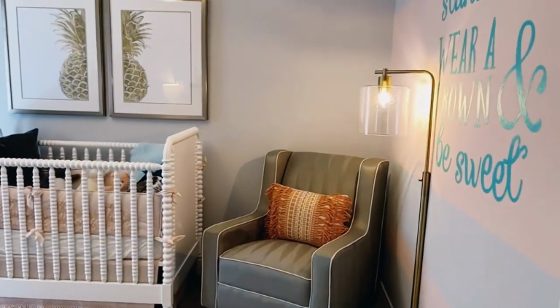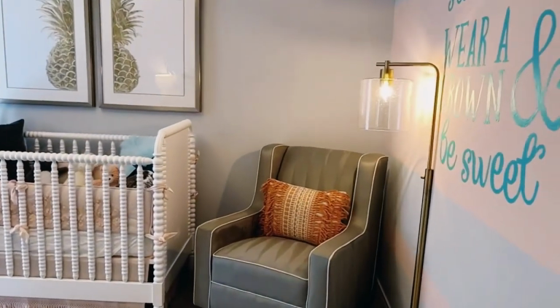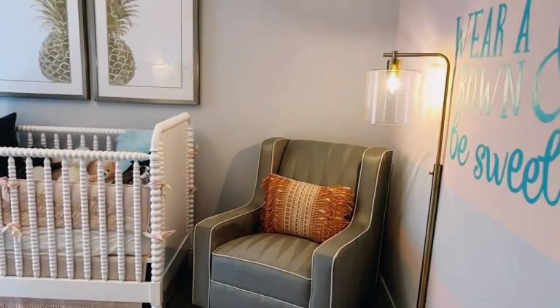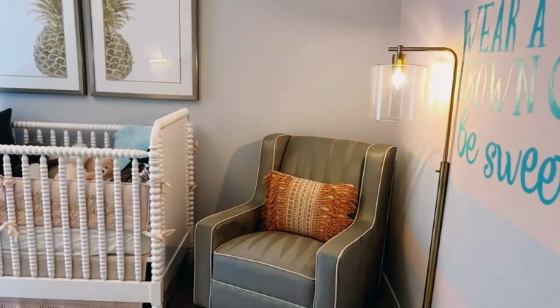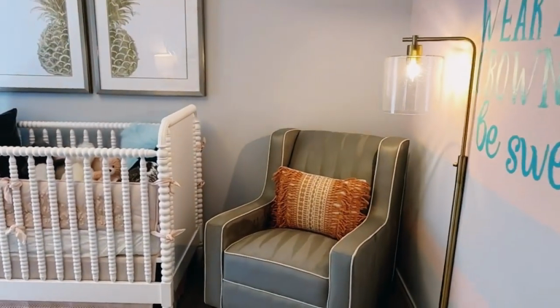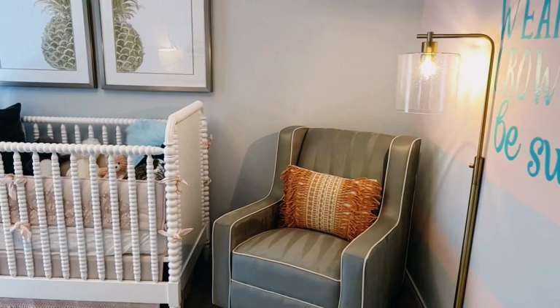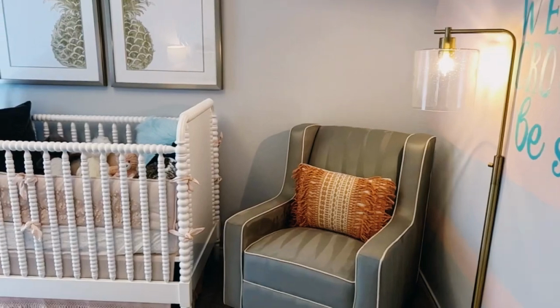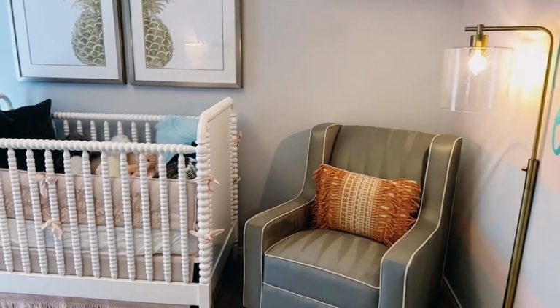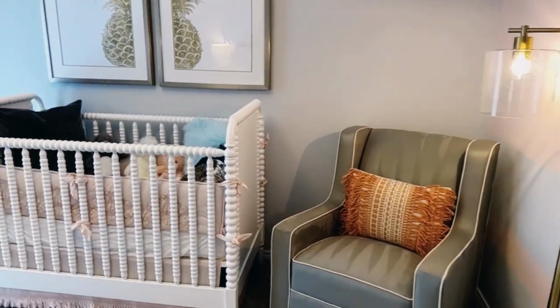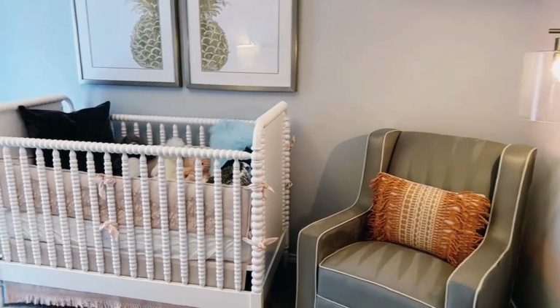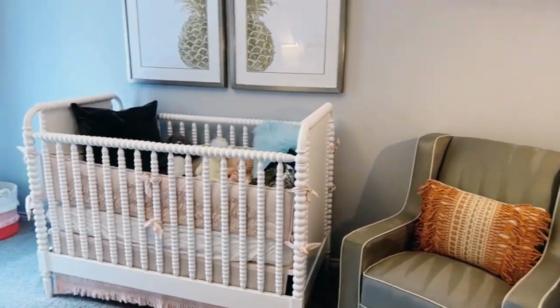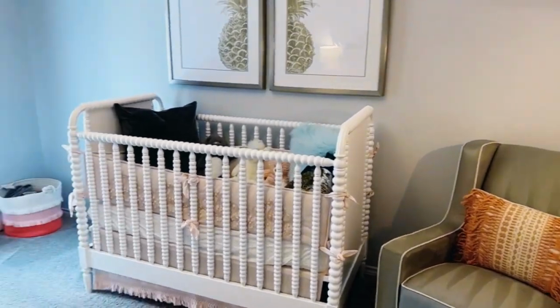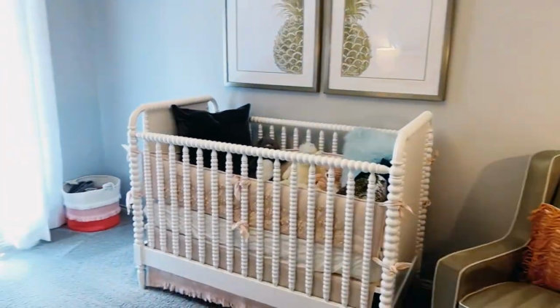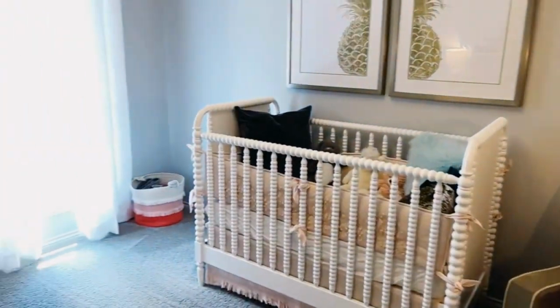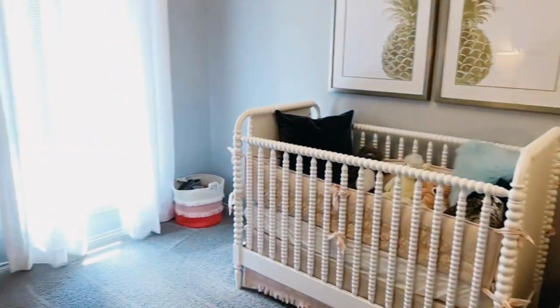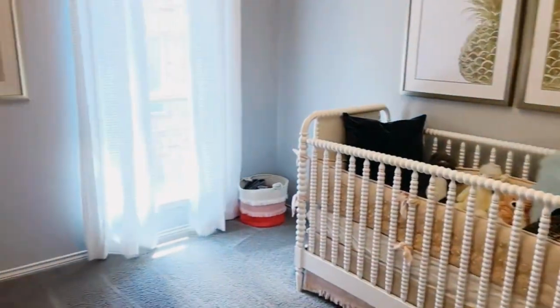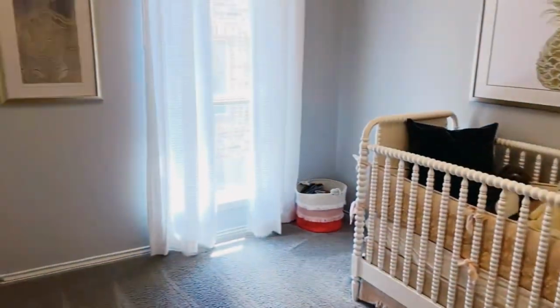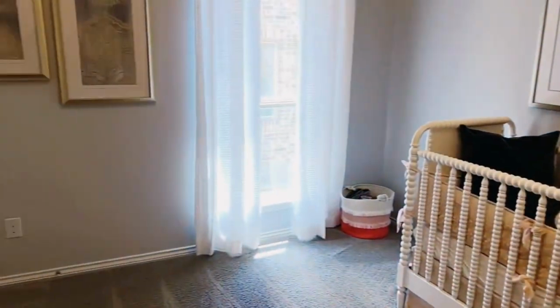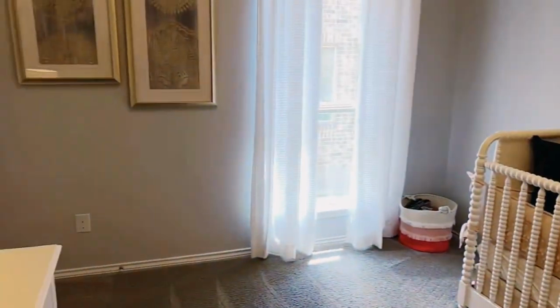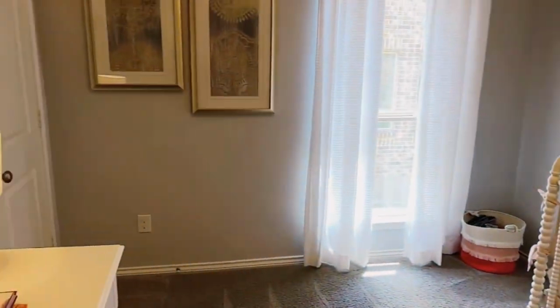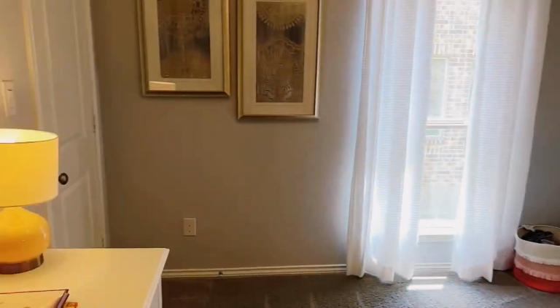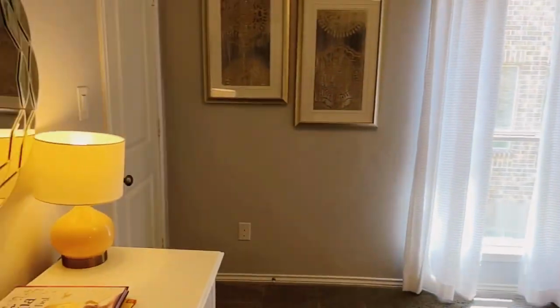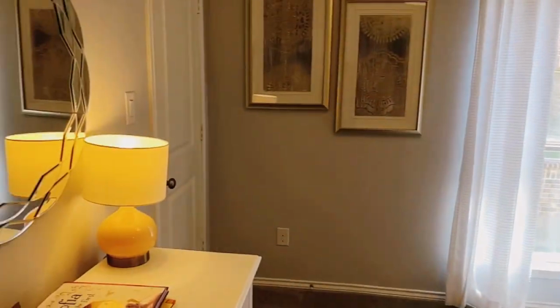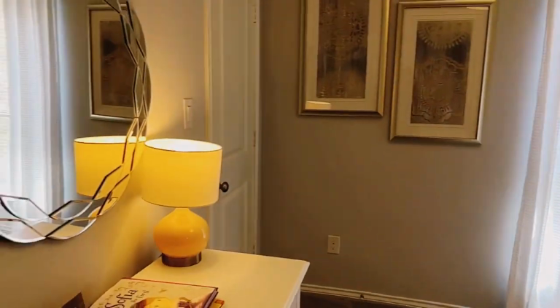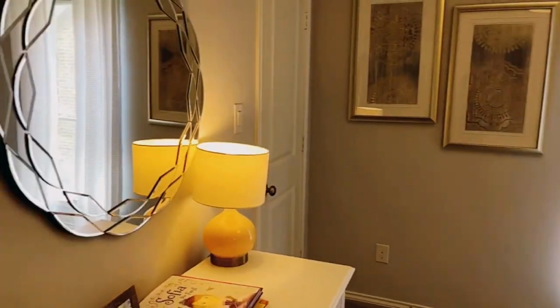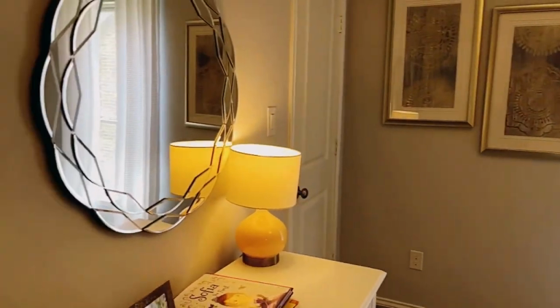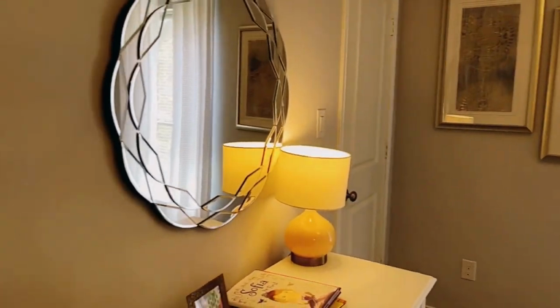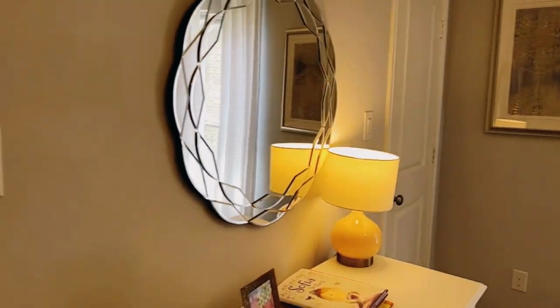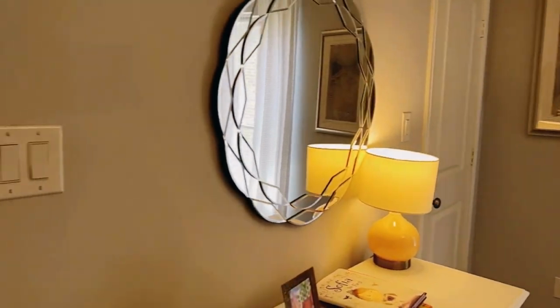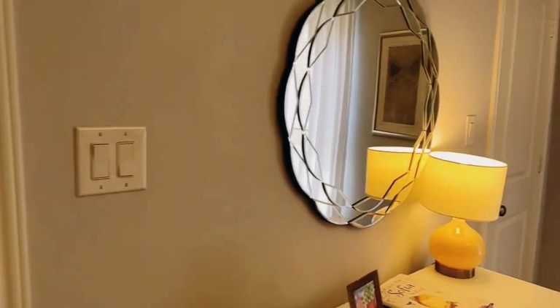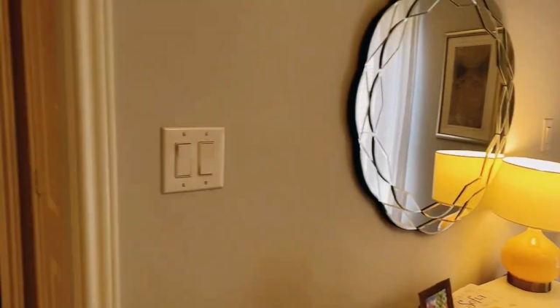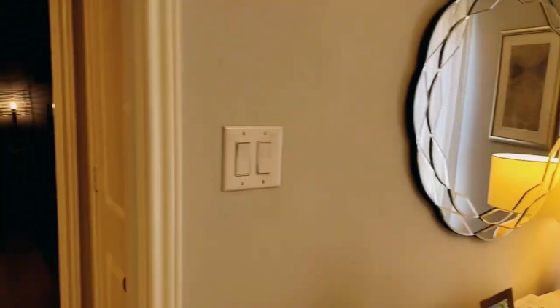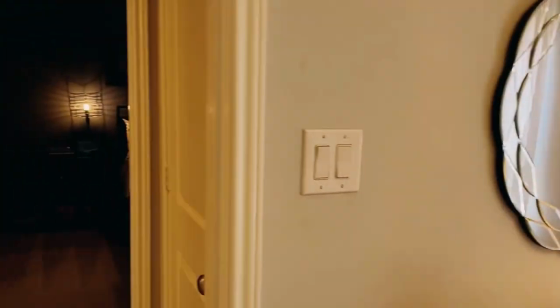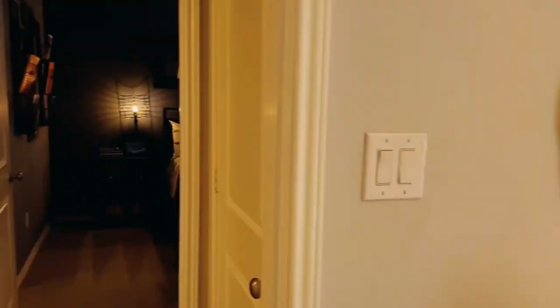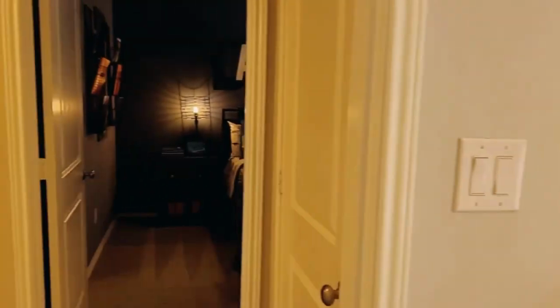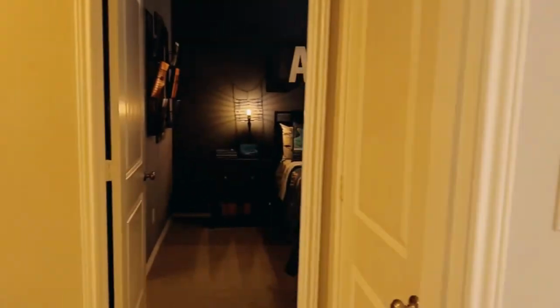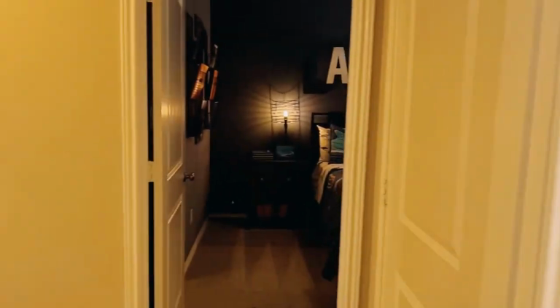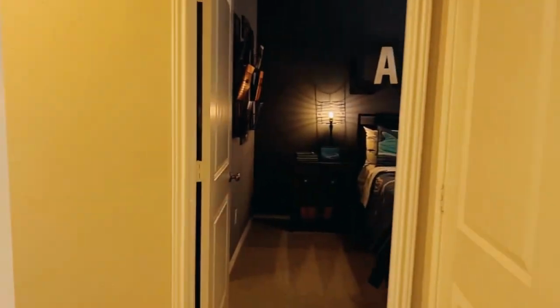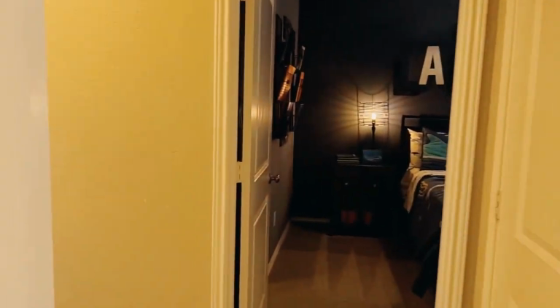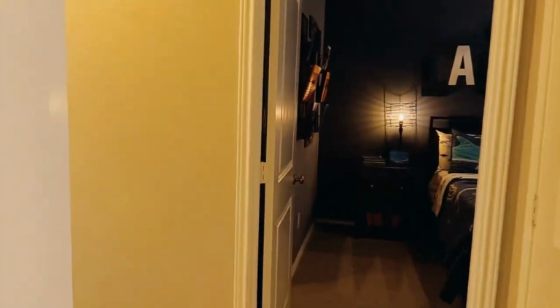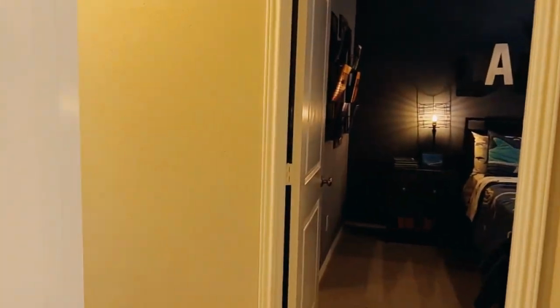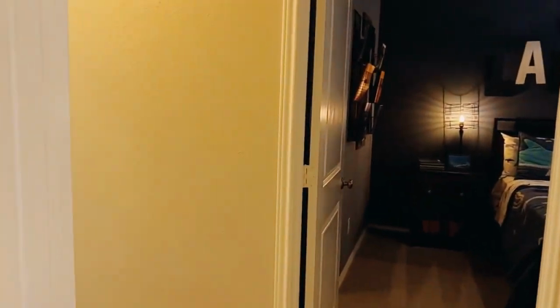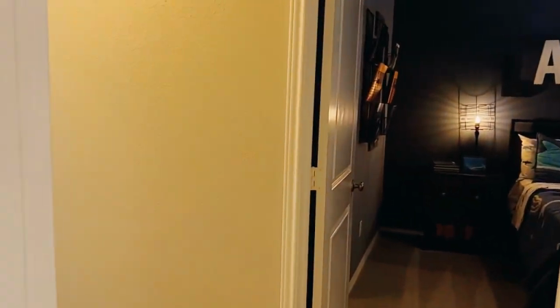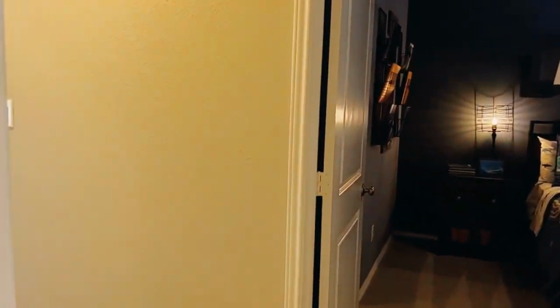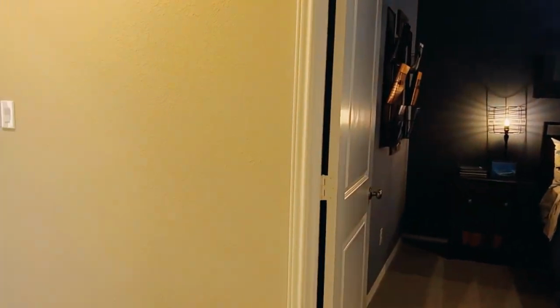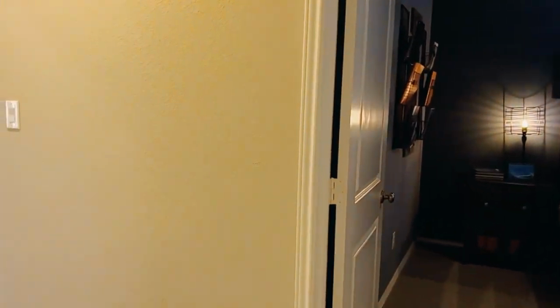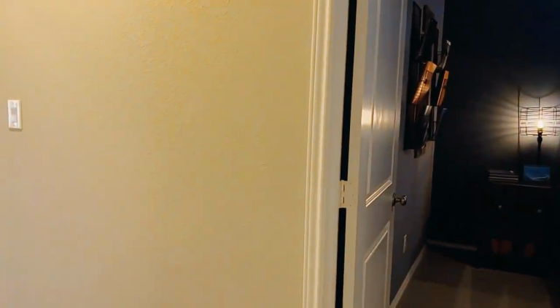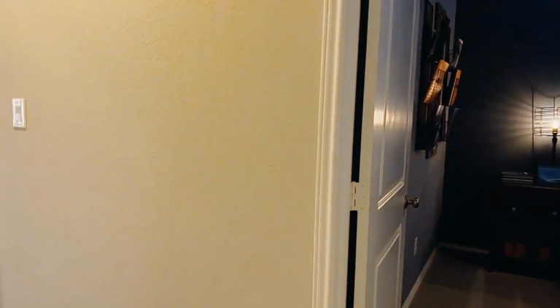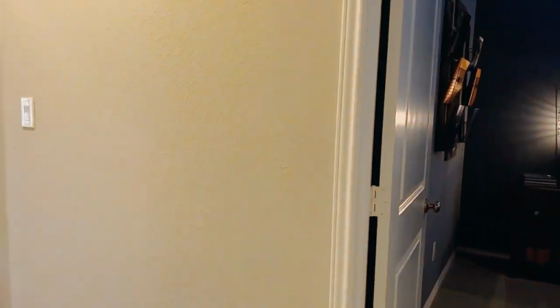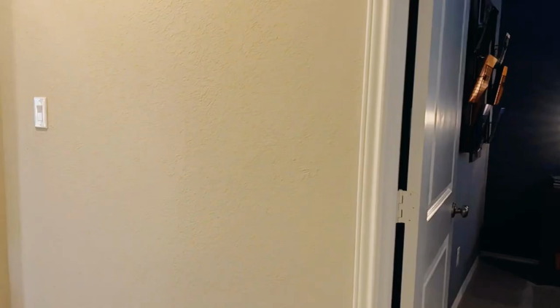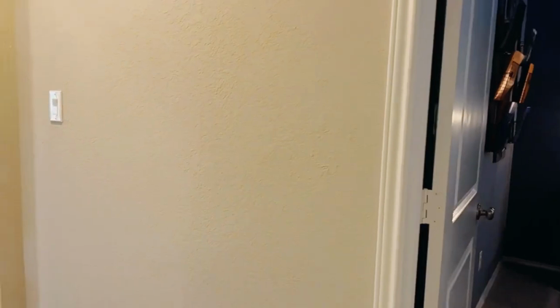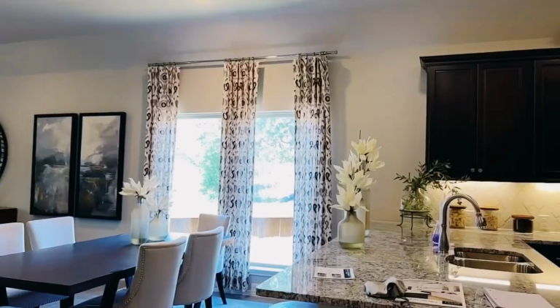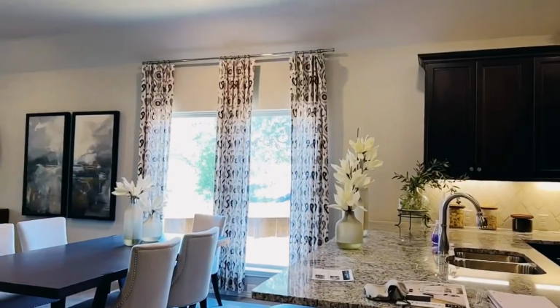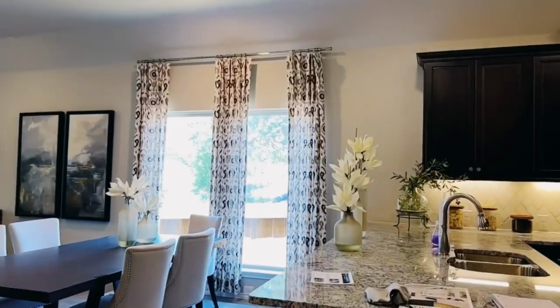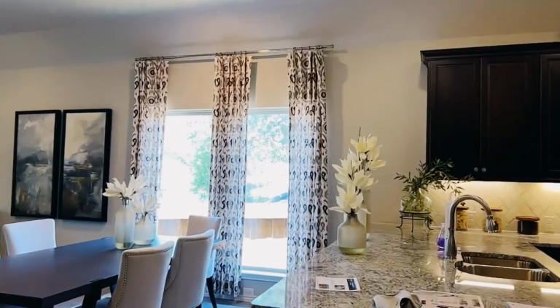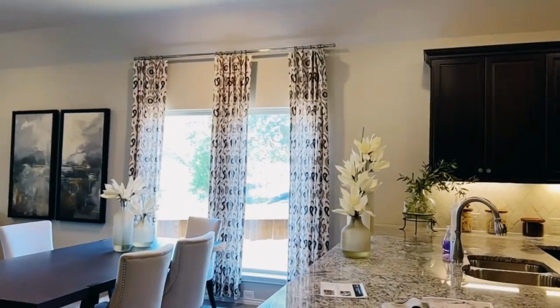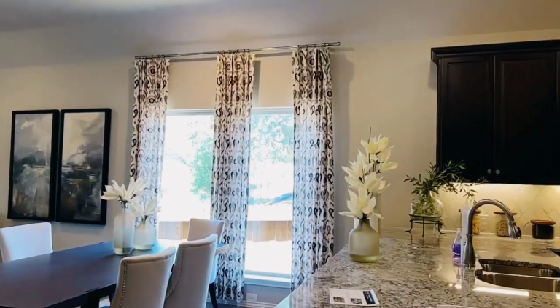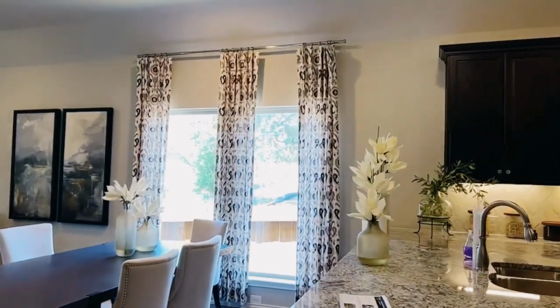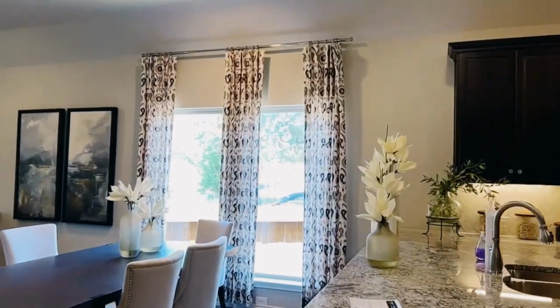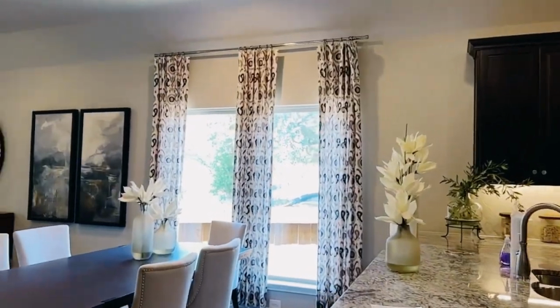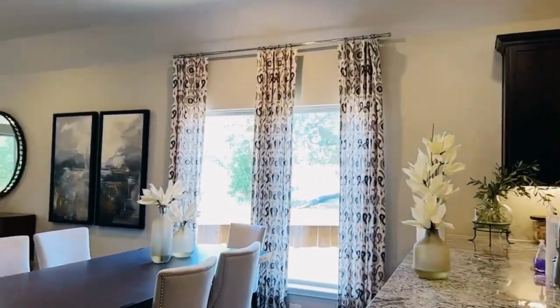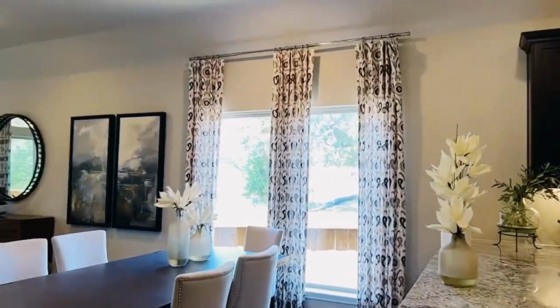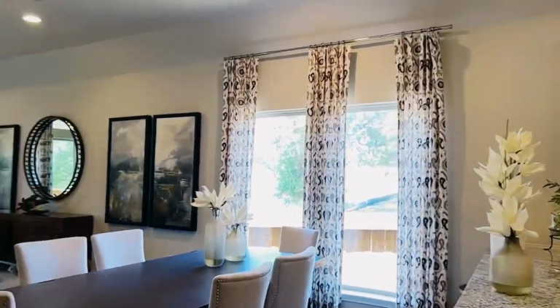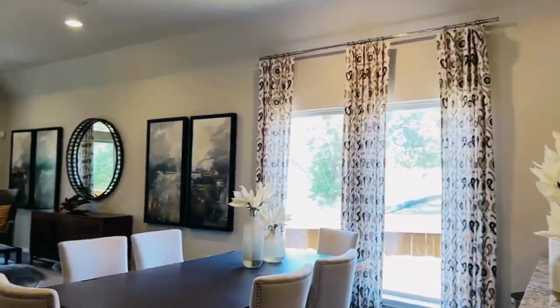Now this home is a three-bedroom, two-bath, two-car garage, 1,984 square feet, so it's pretty spacious.